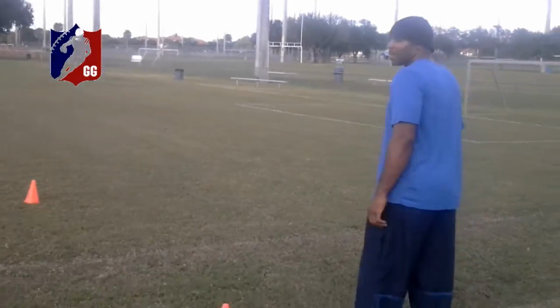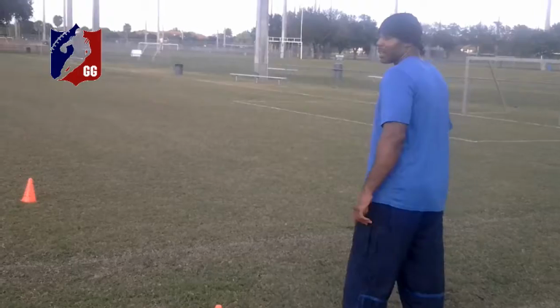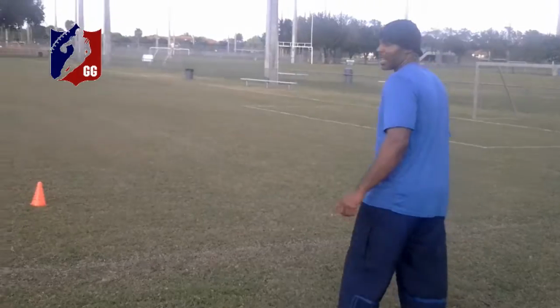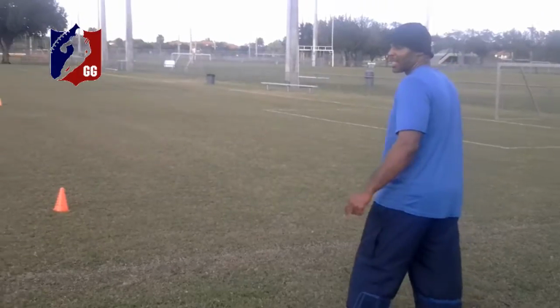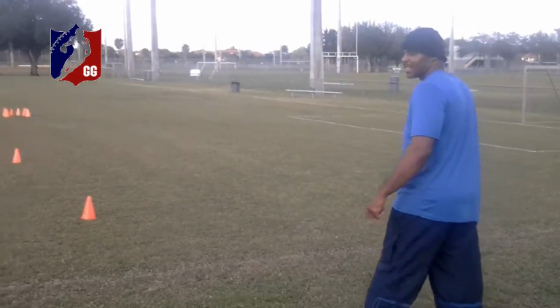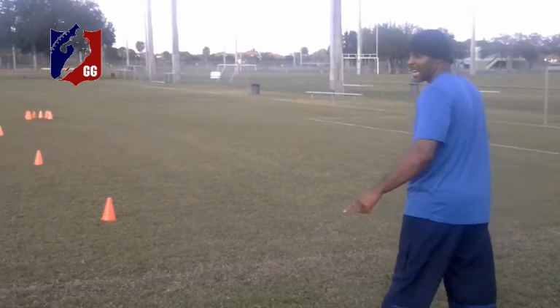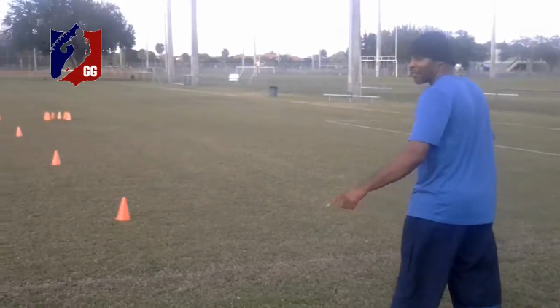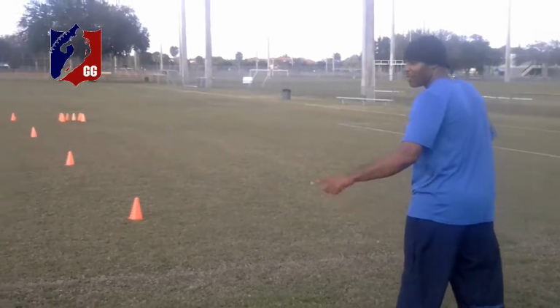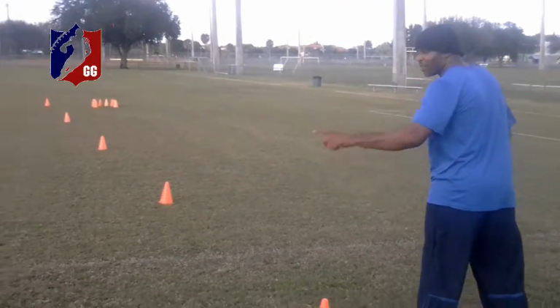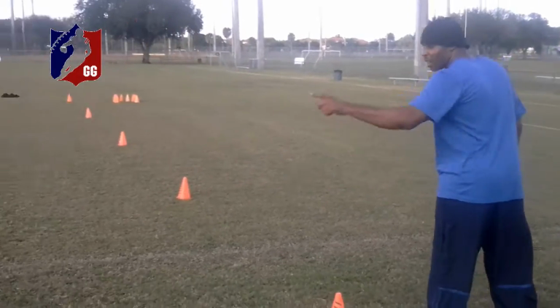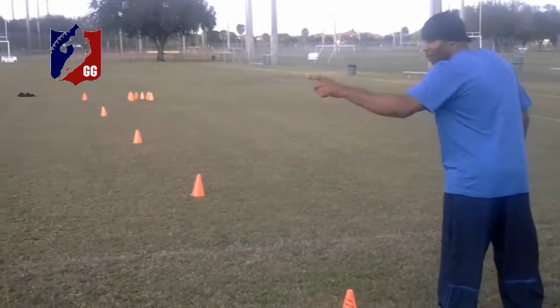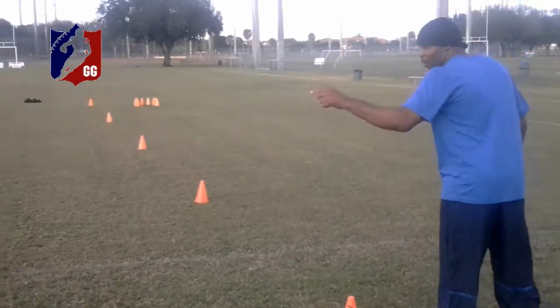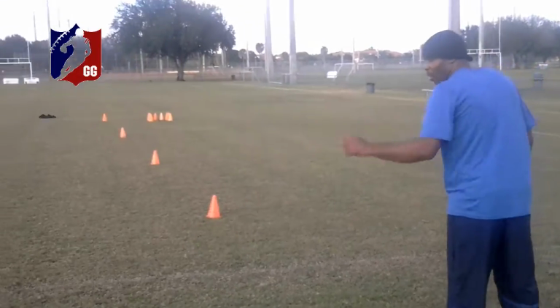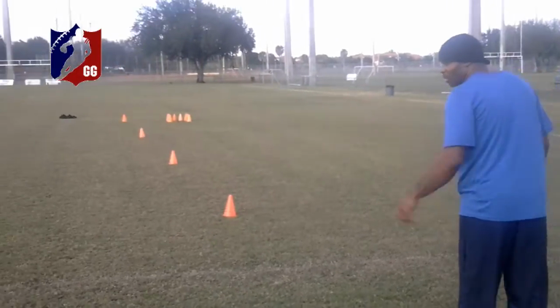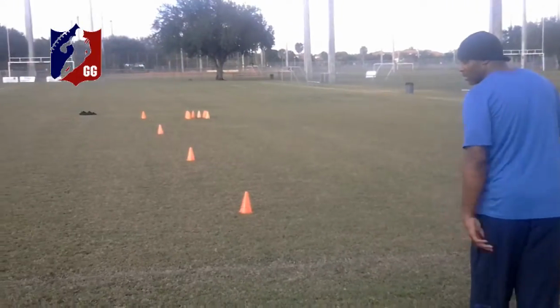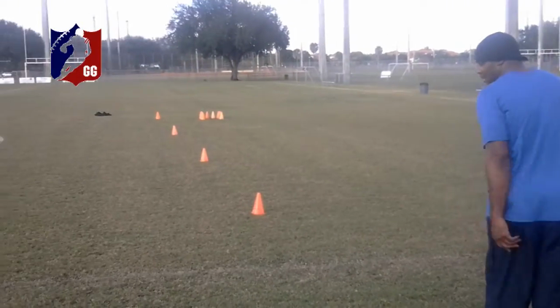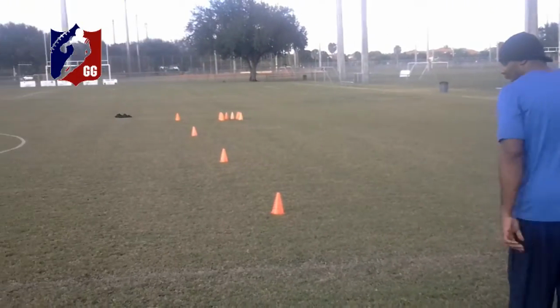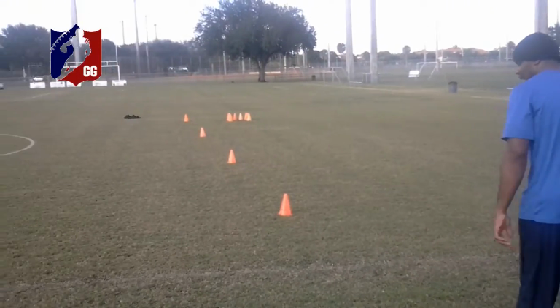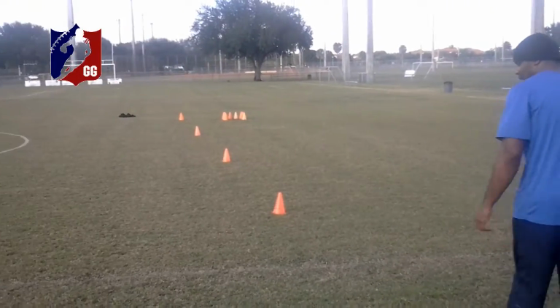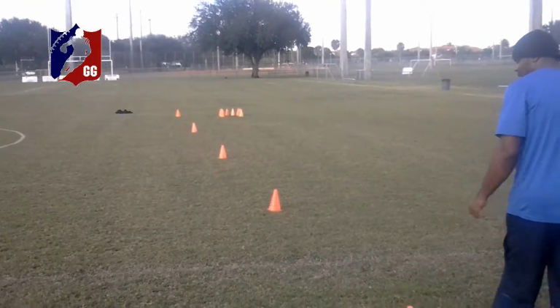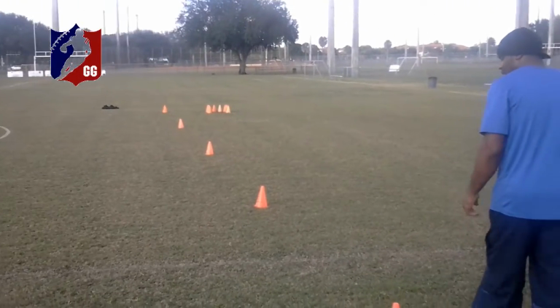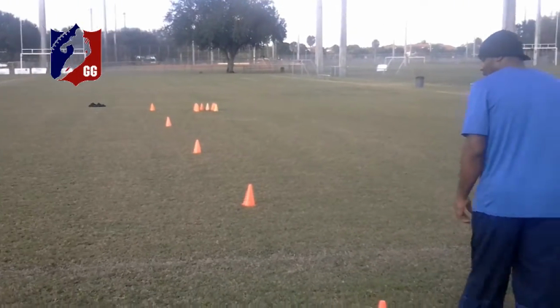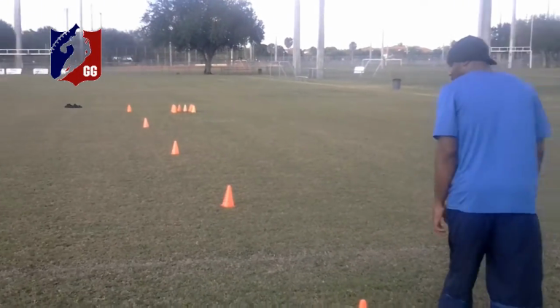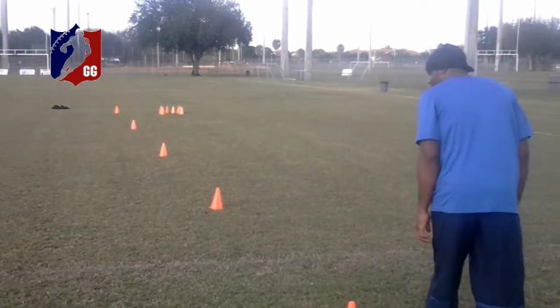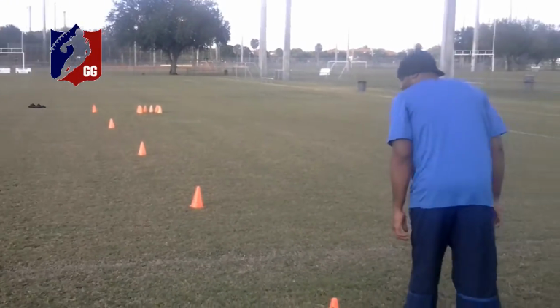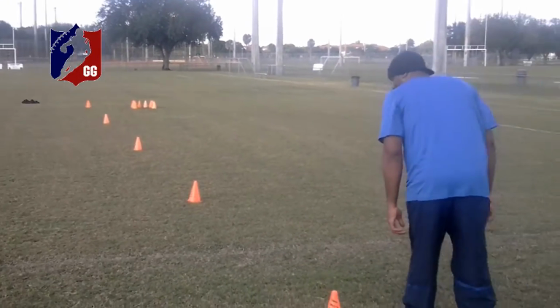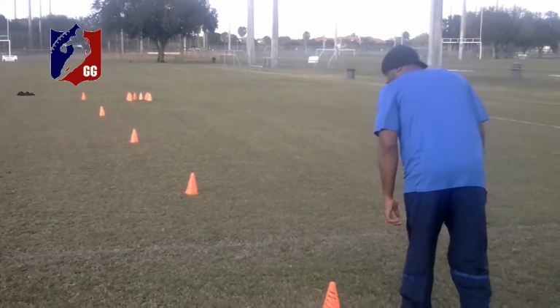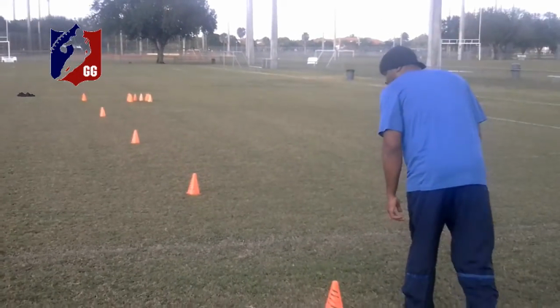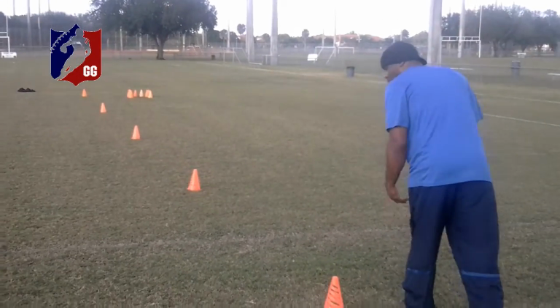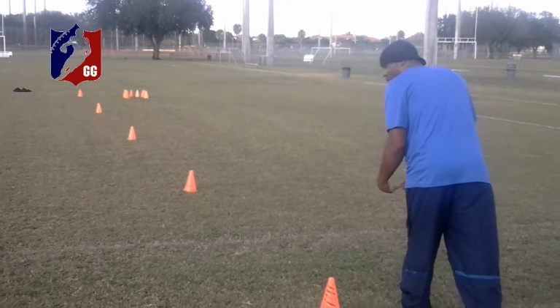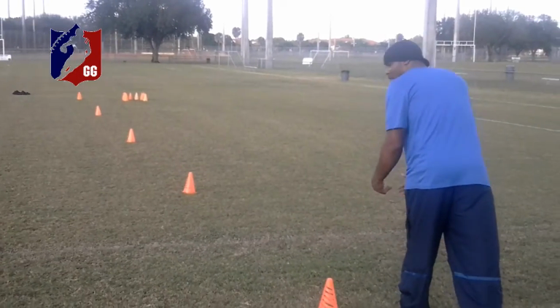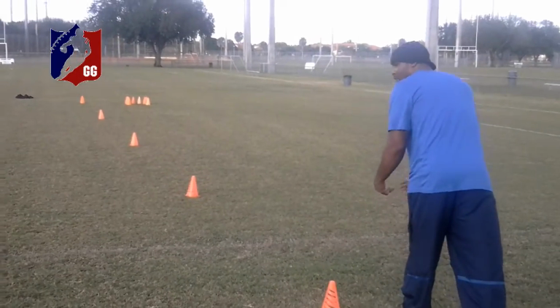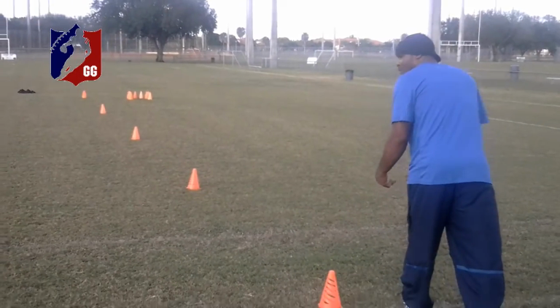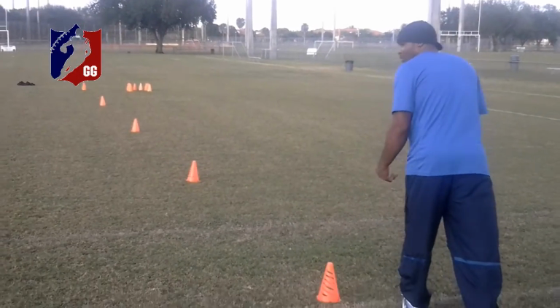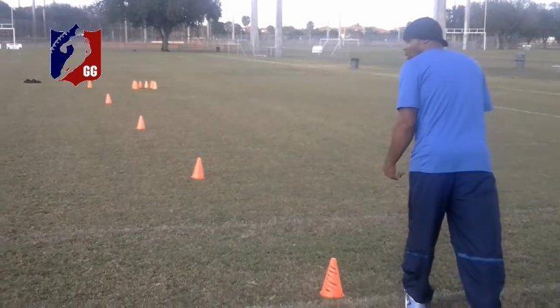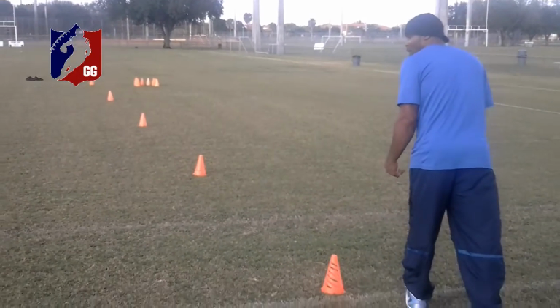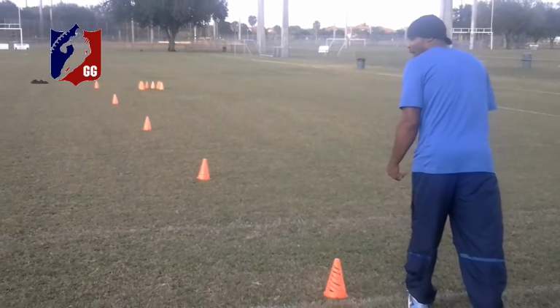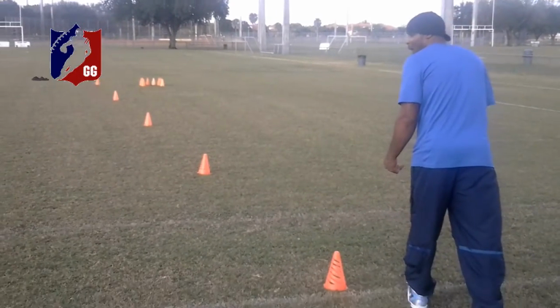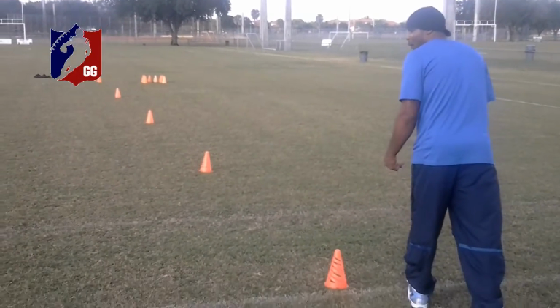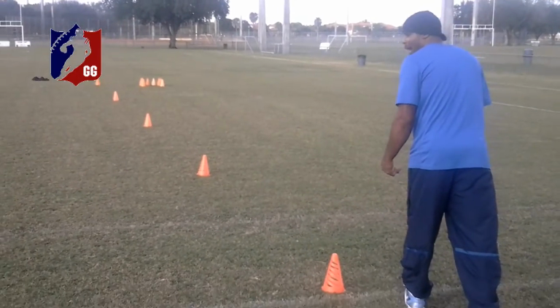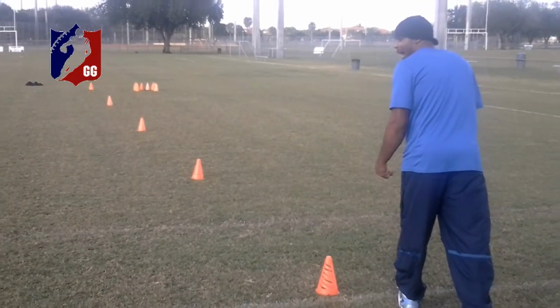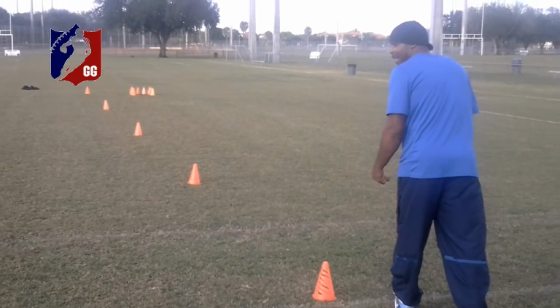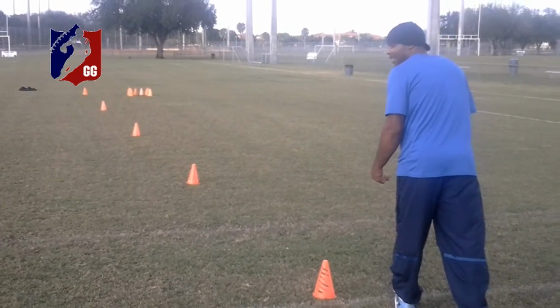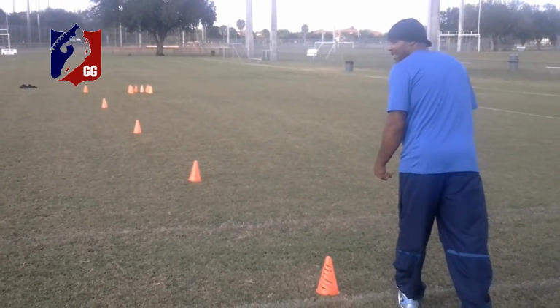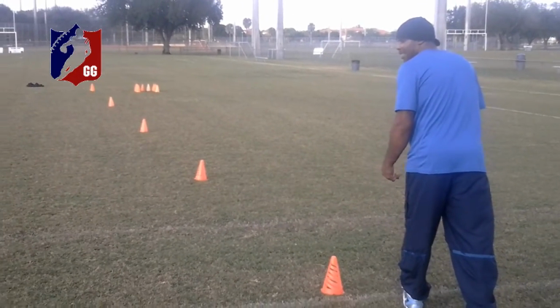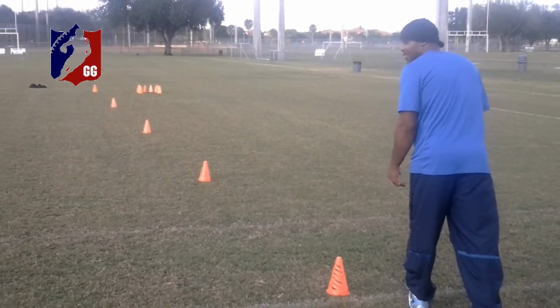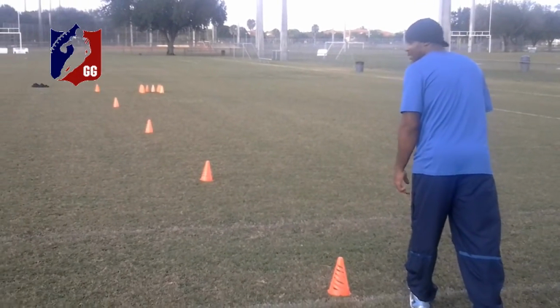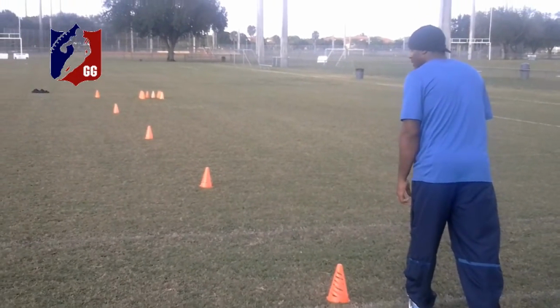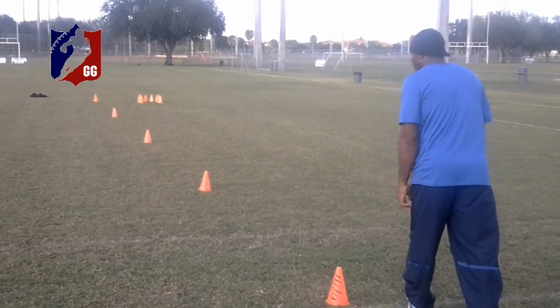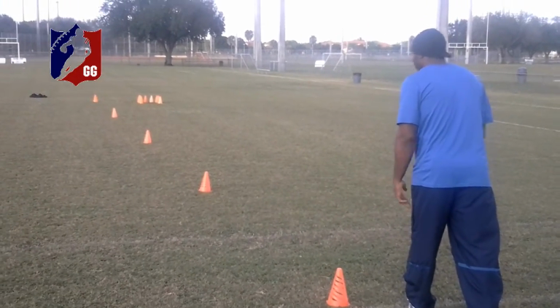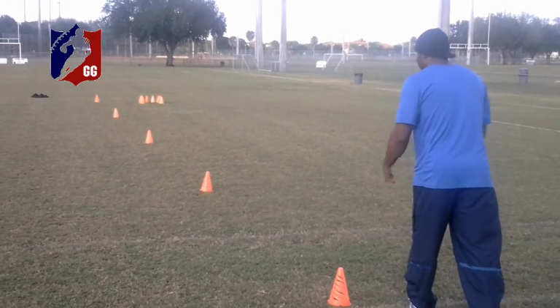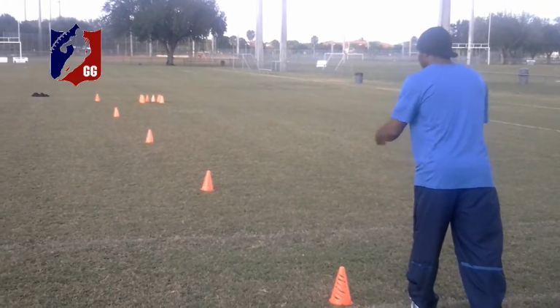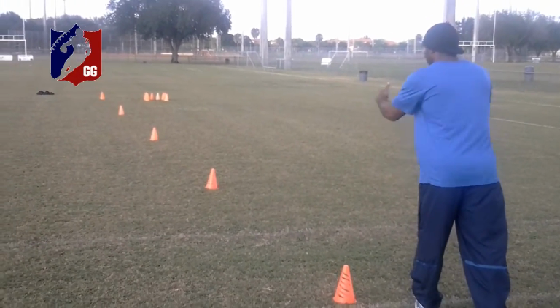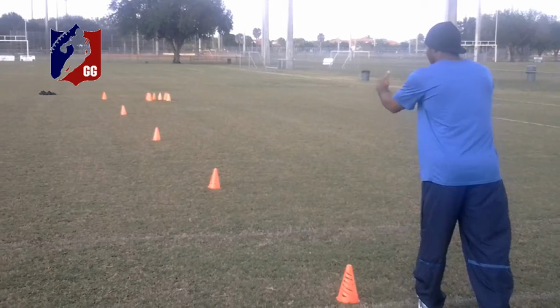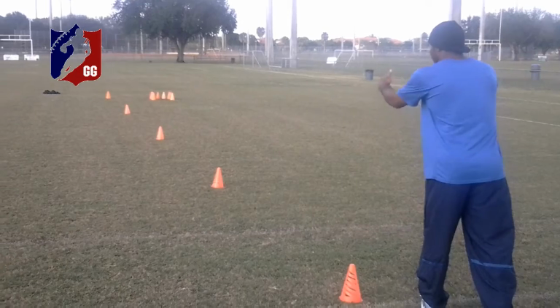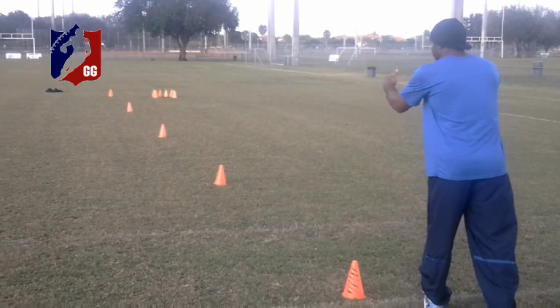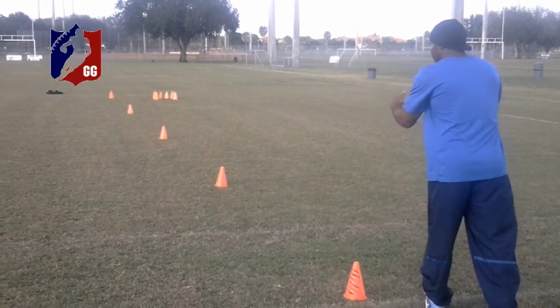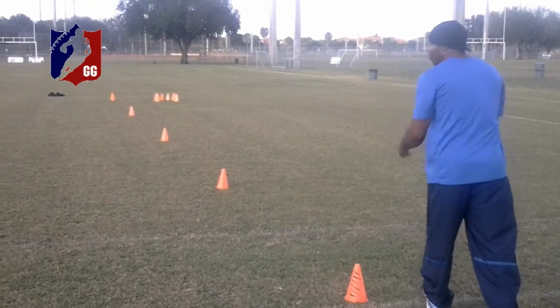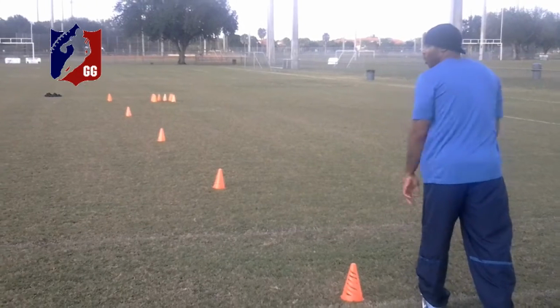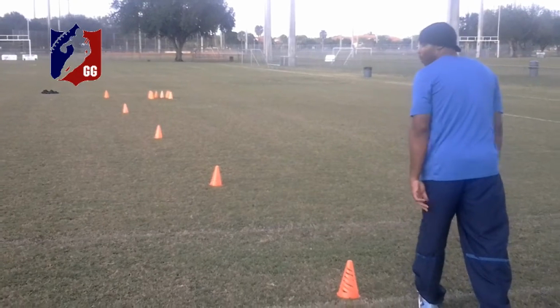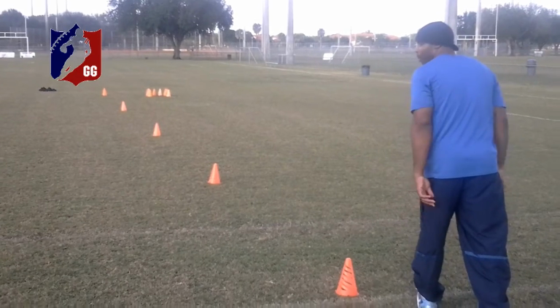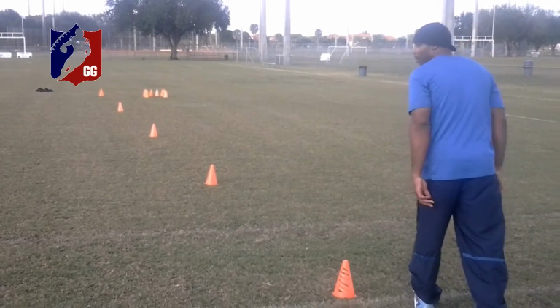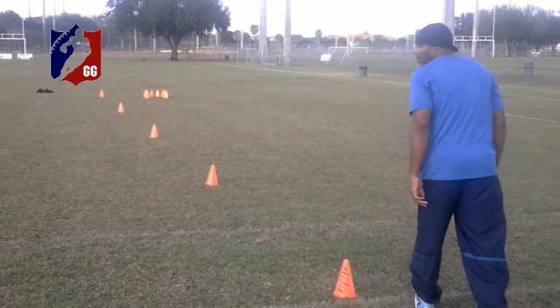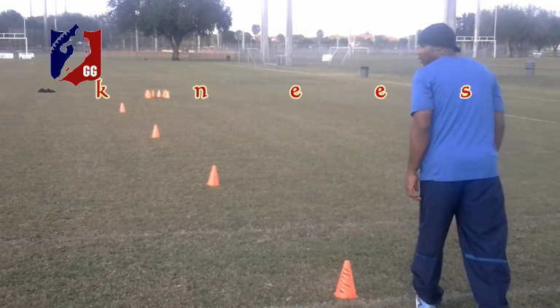Inside foot up, balls inside, looking at the ball — starting out with high knees to a burst.